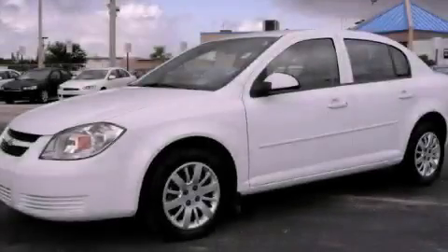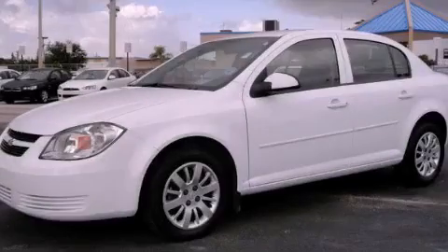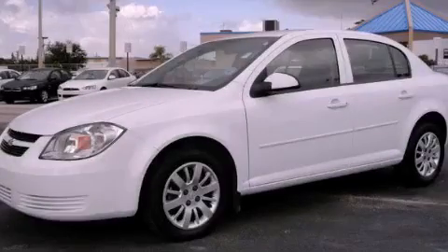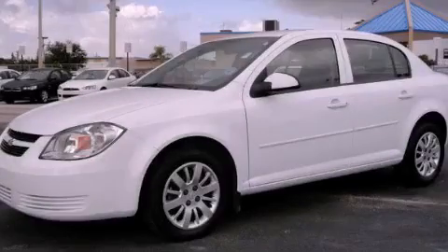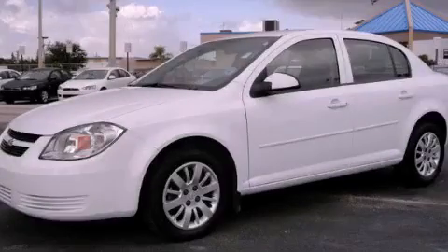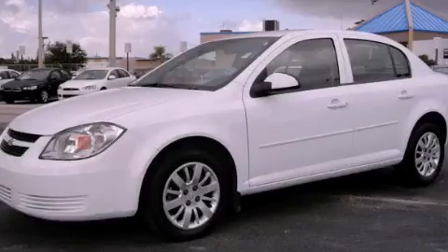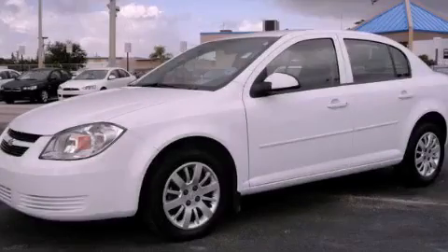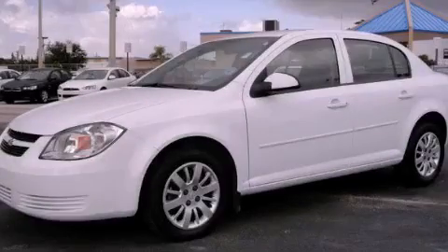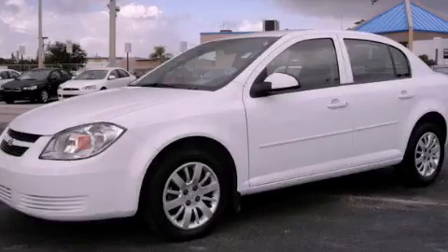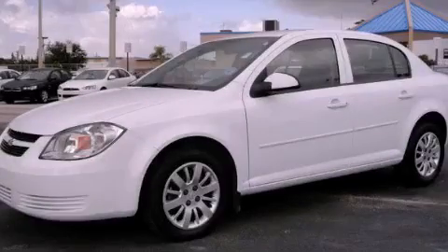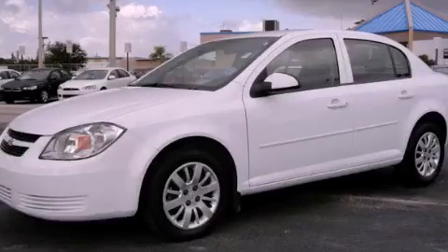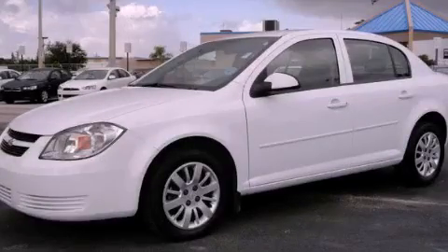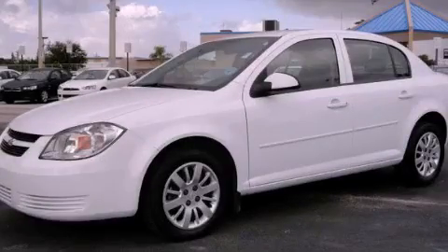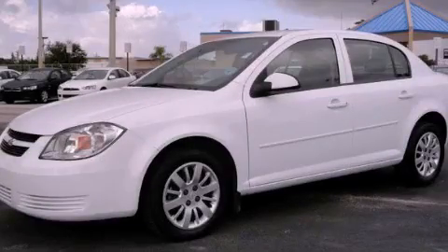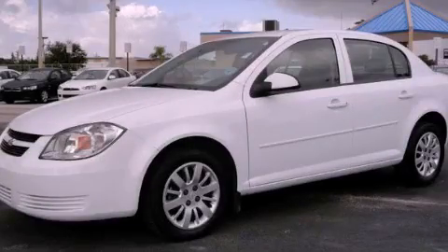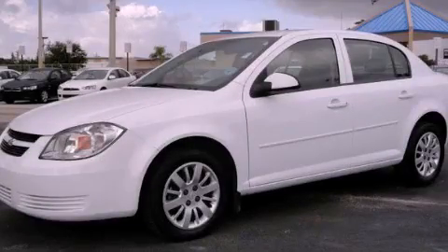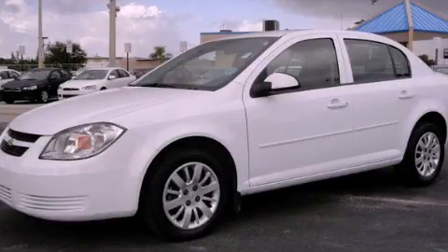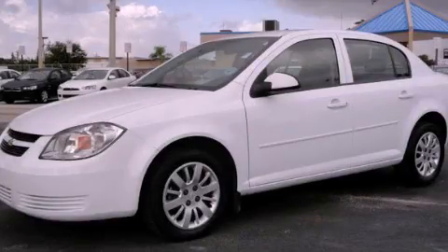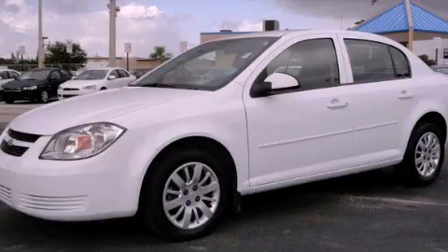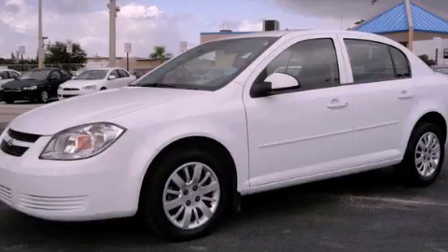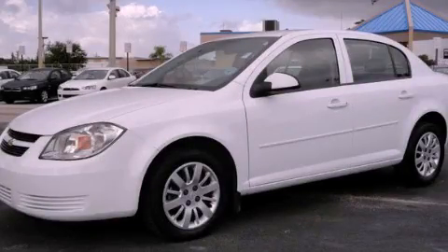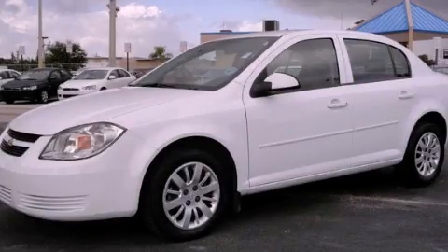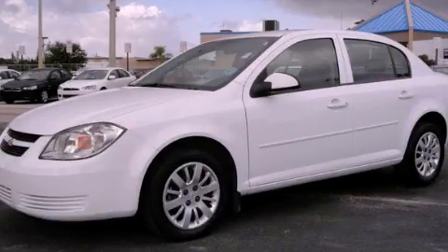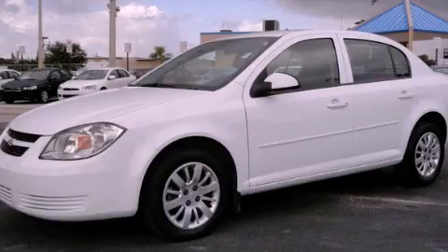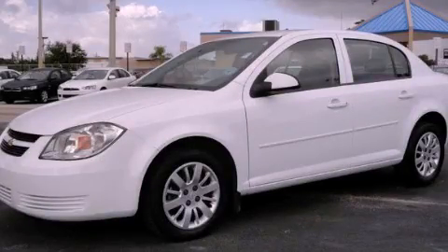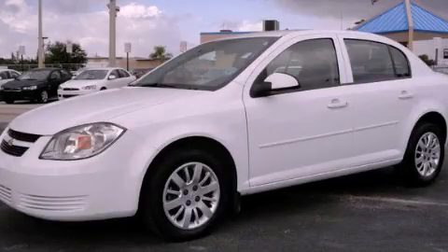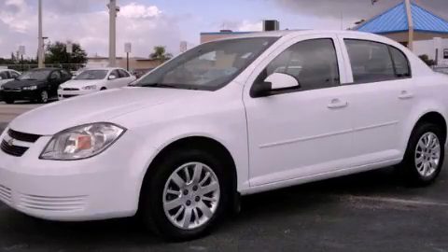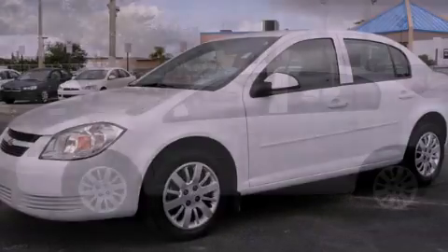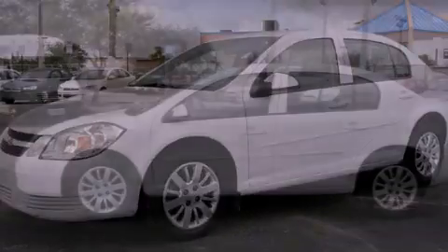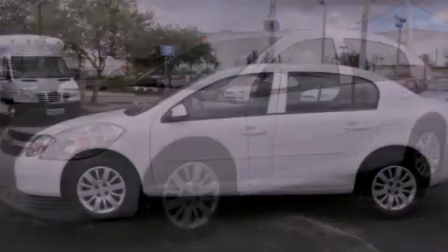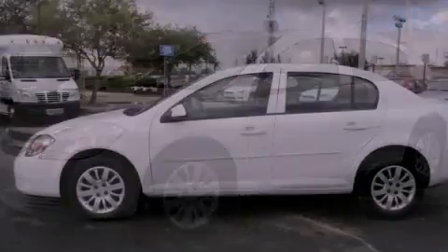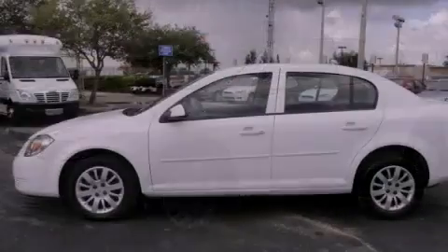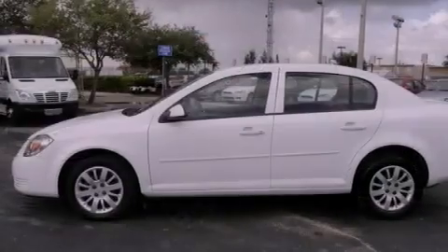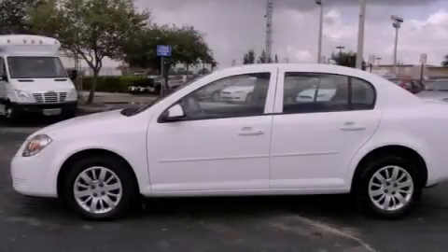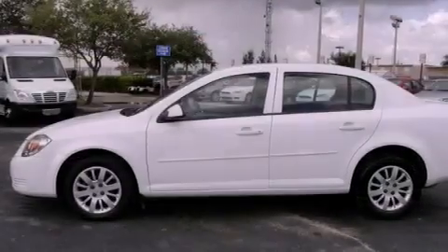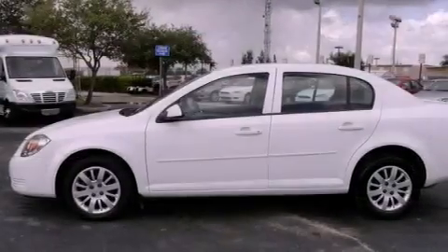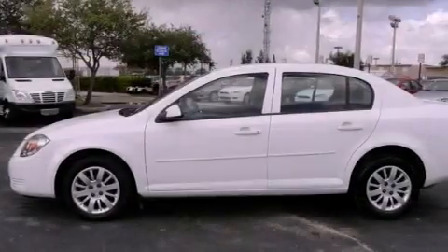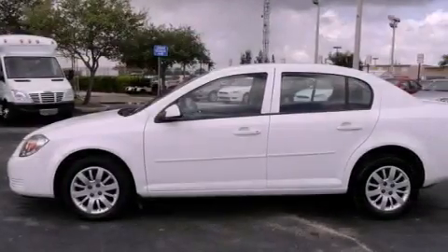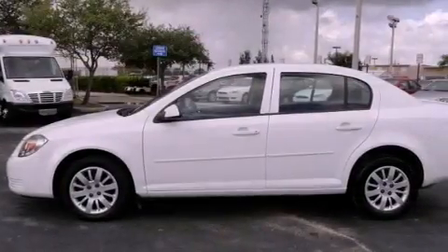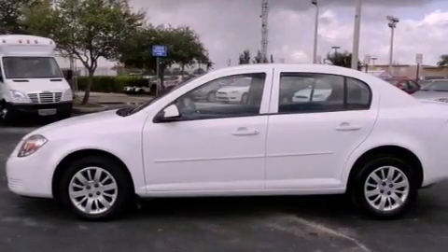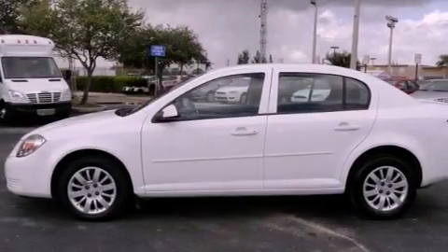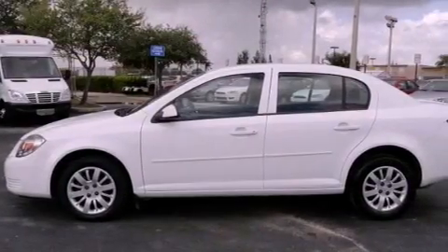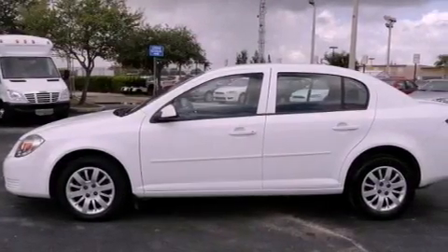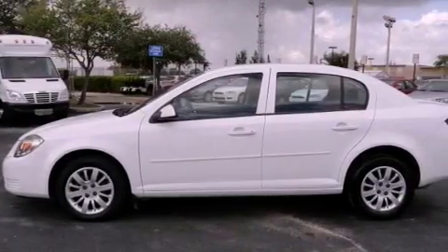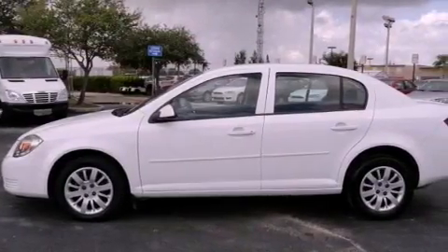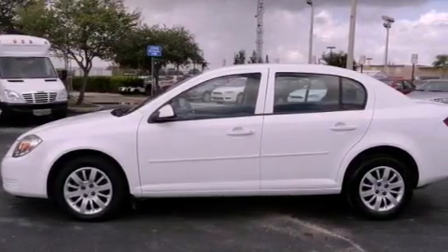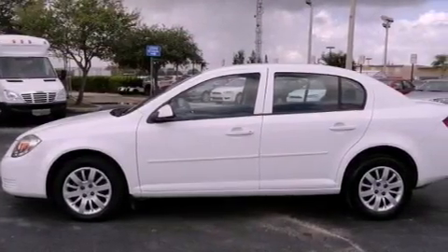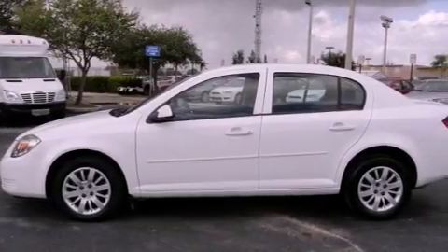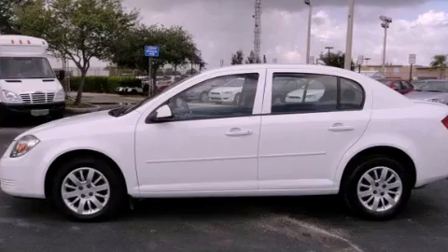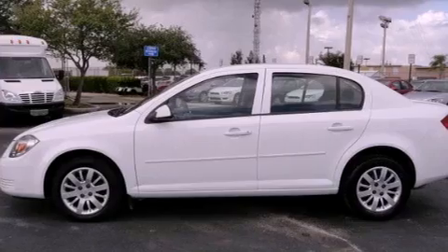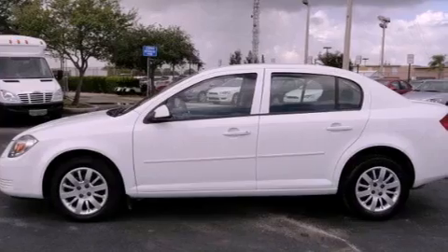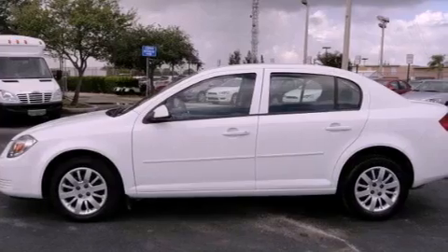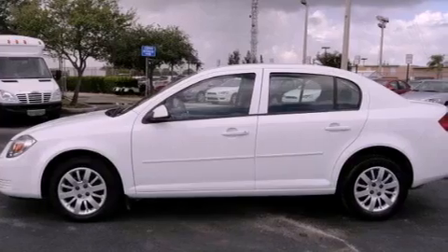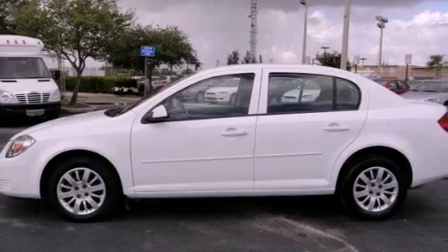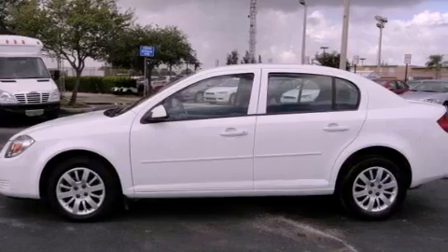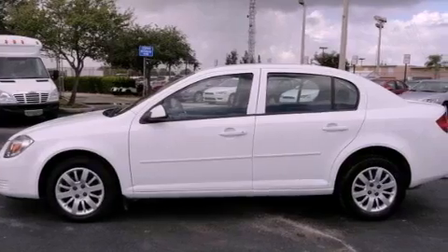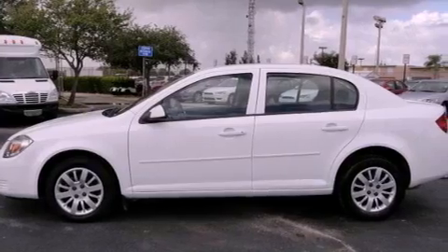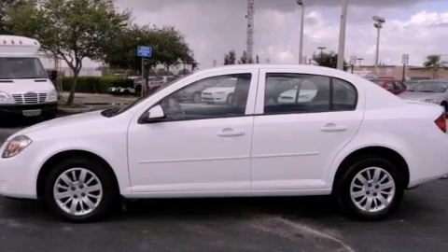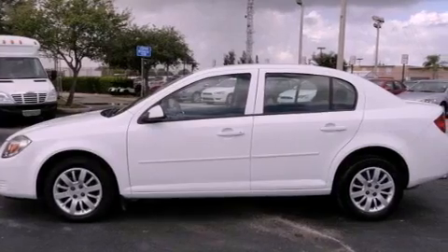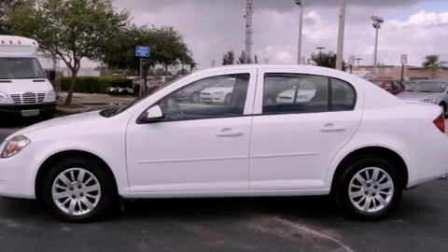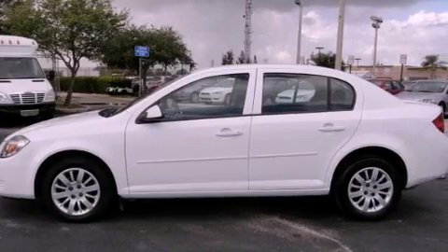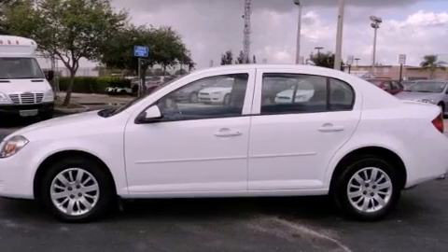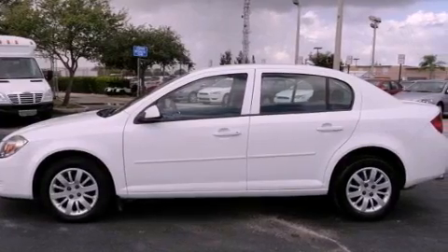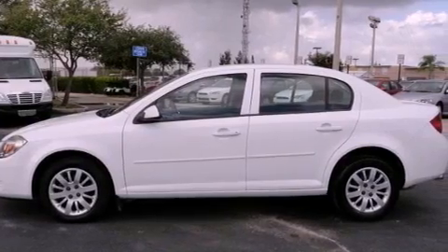This is a 2010 Chevrolet Cobalt. It features a four-cylinder engine and an automatic transmission.